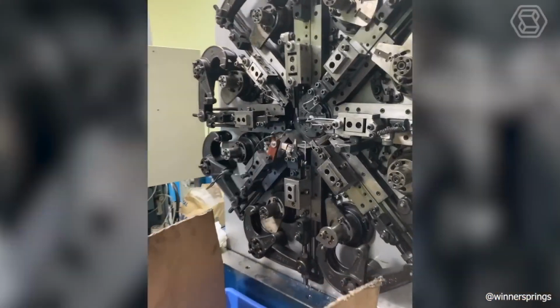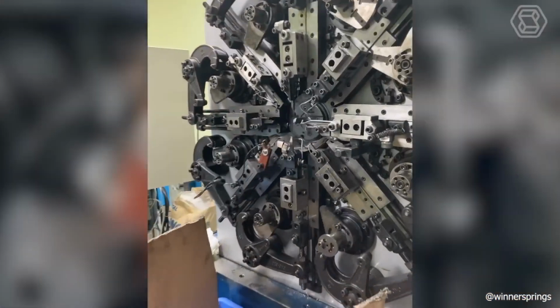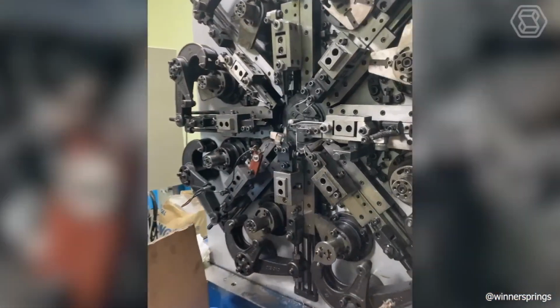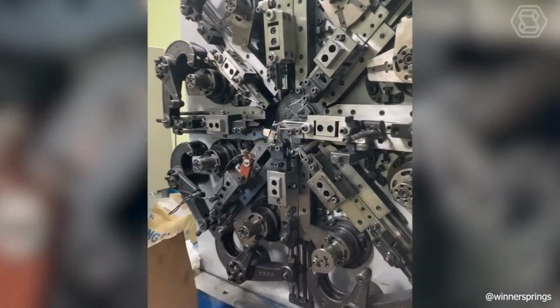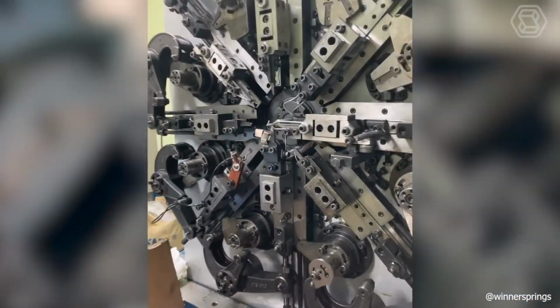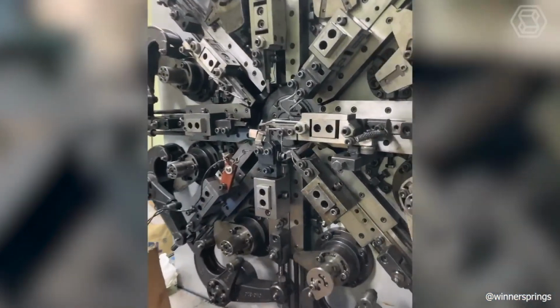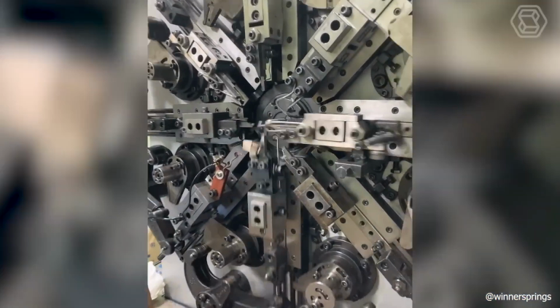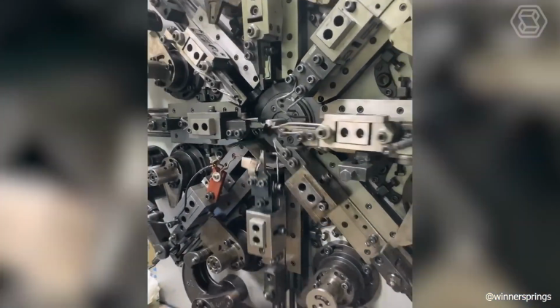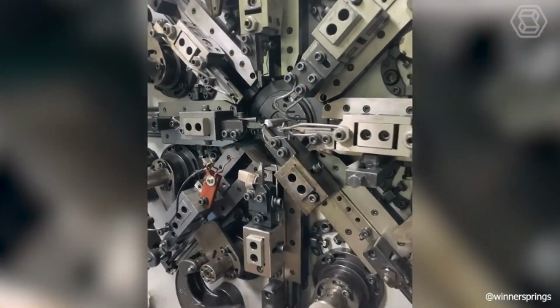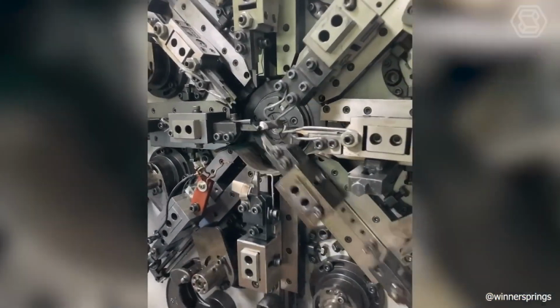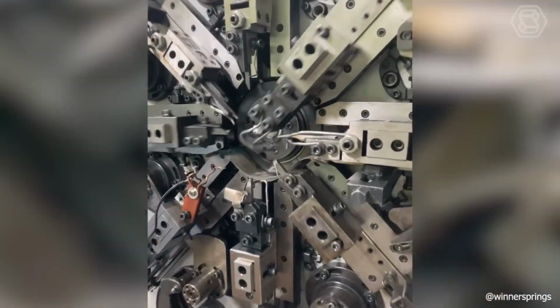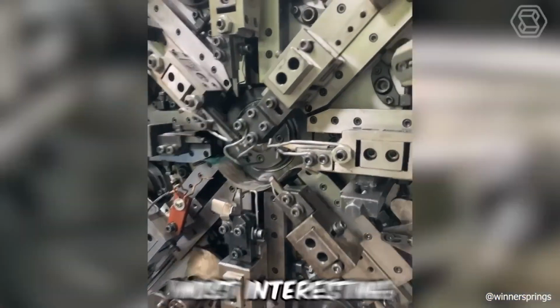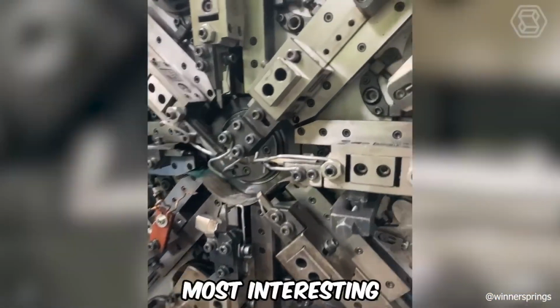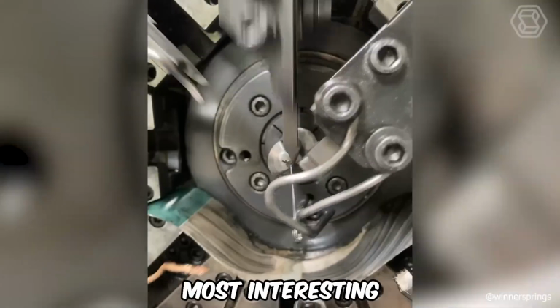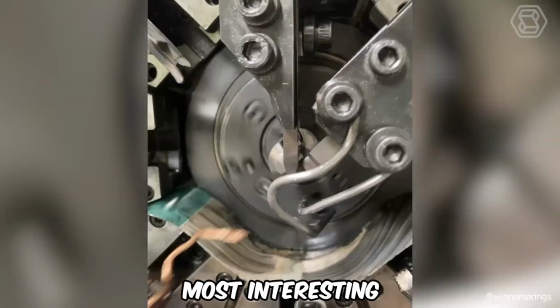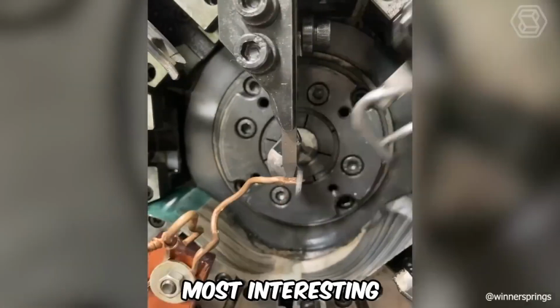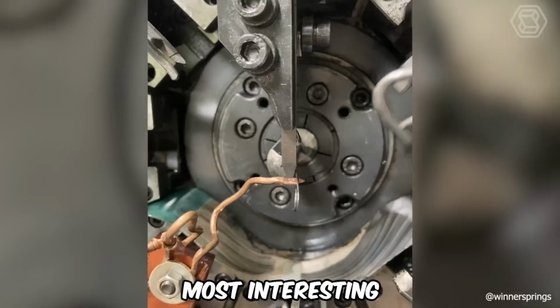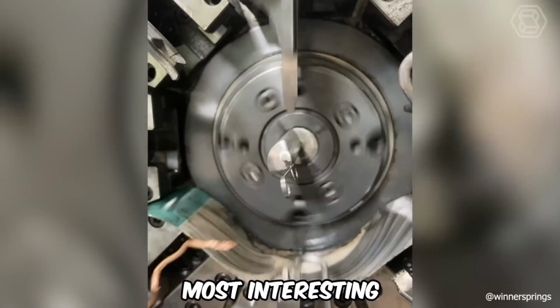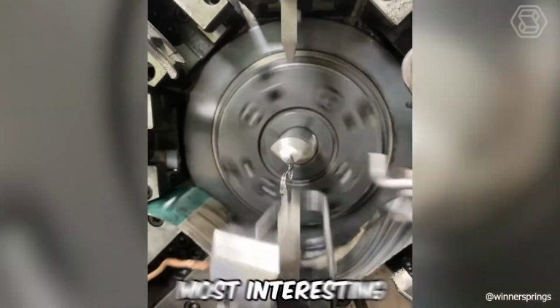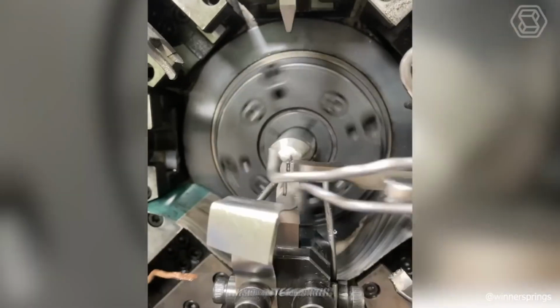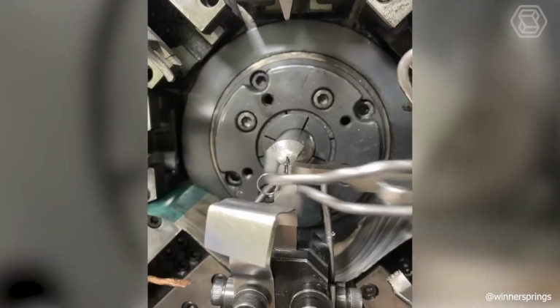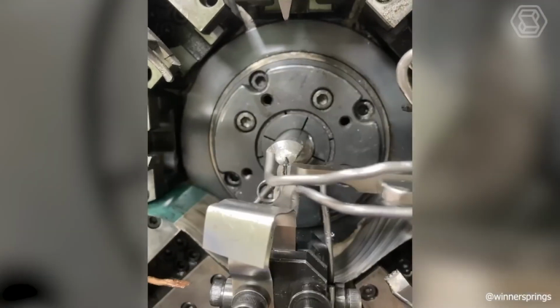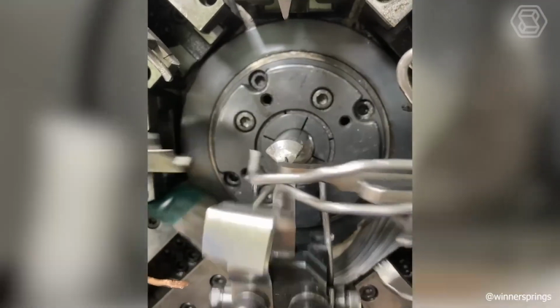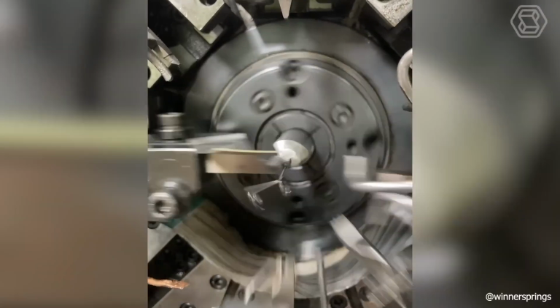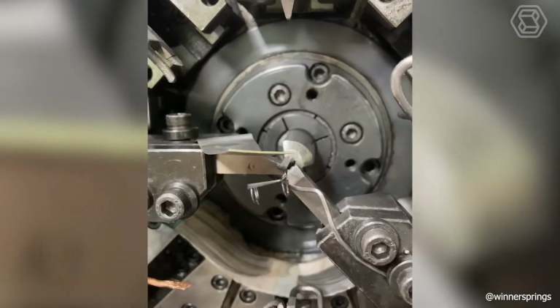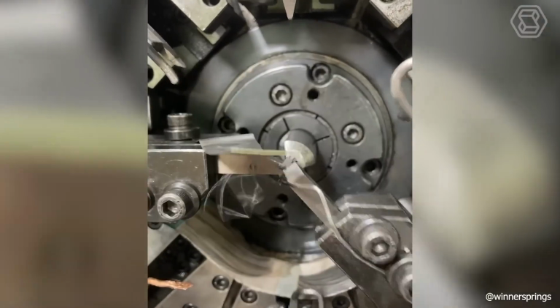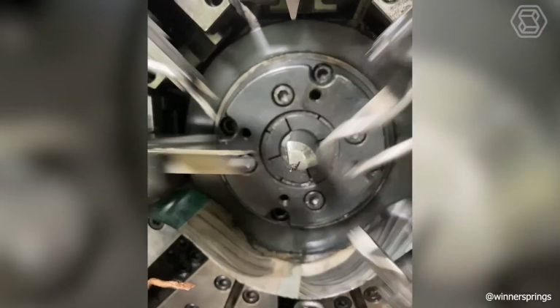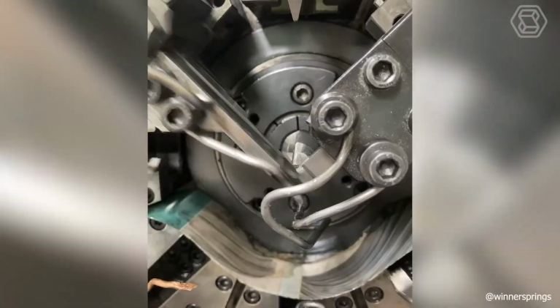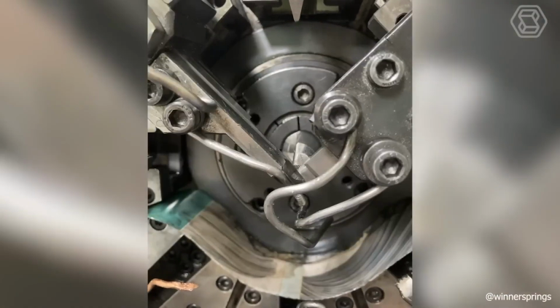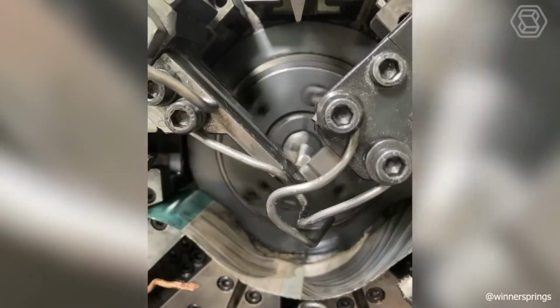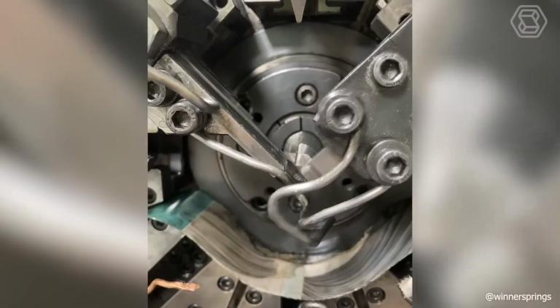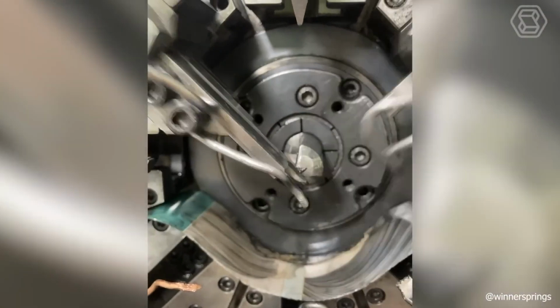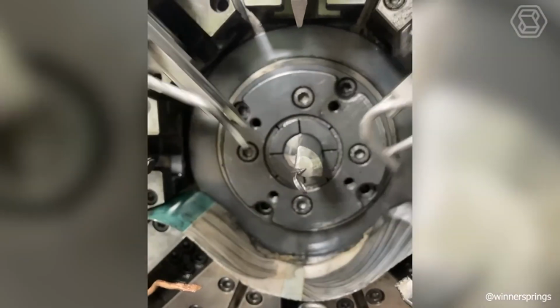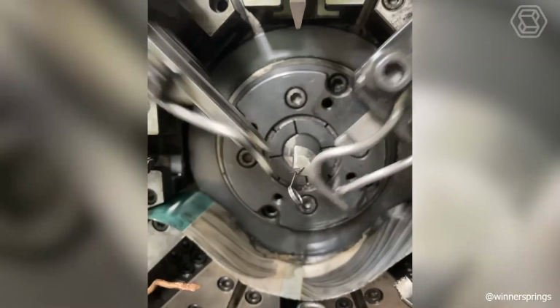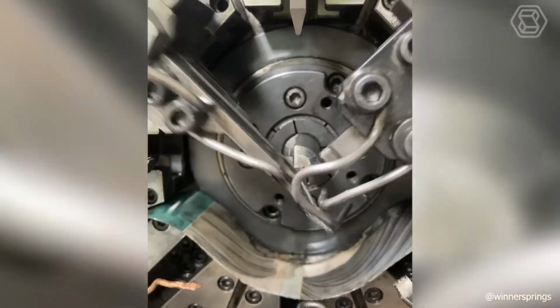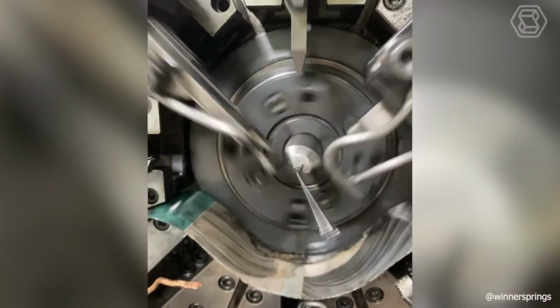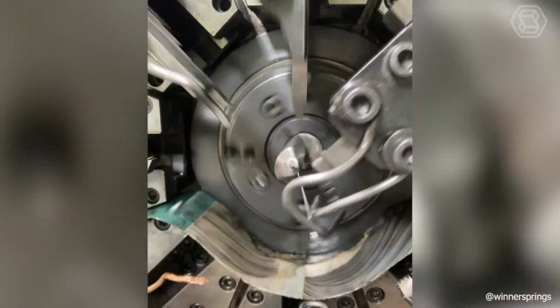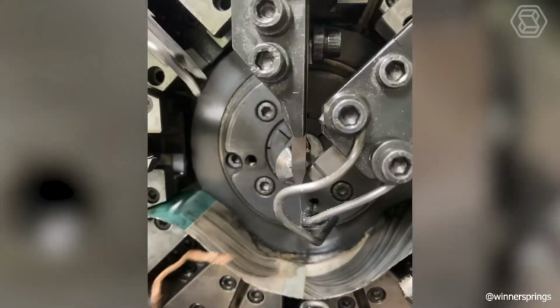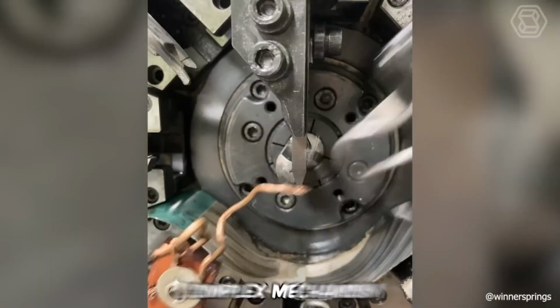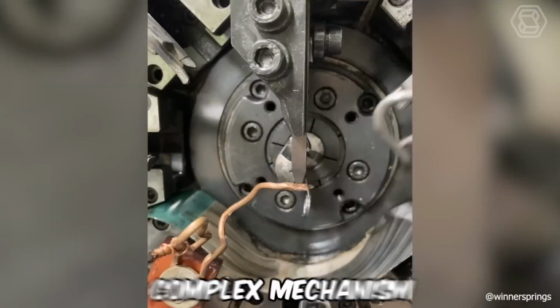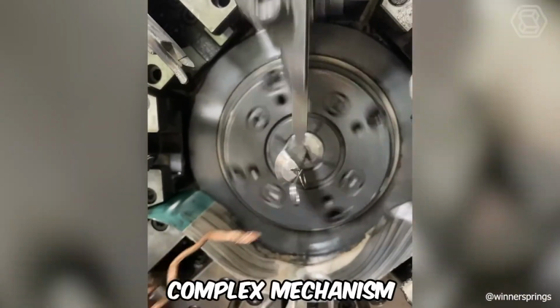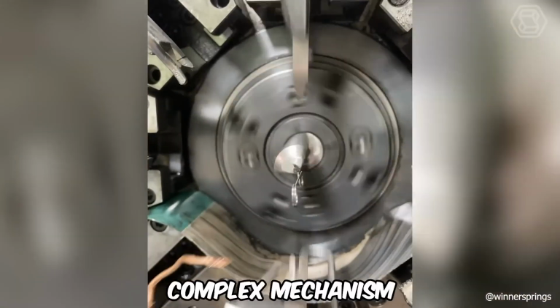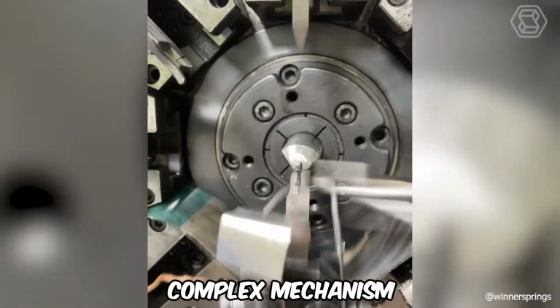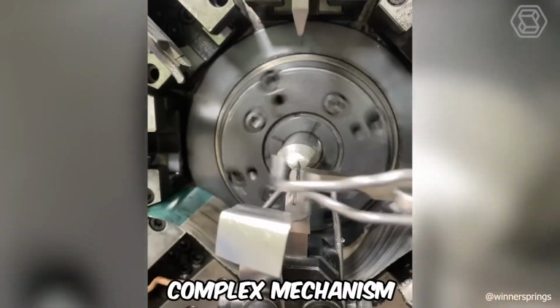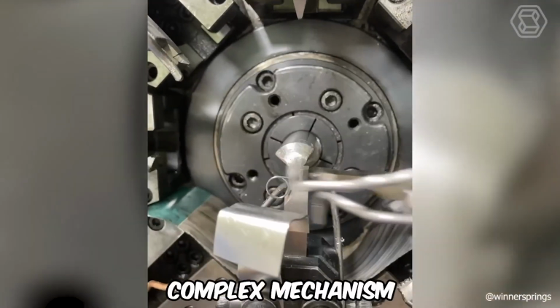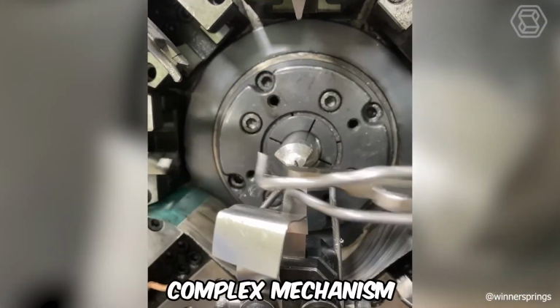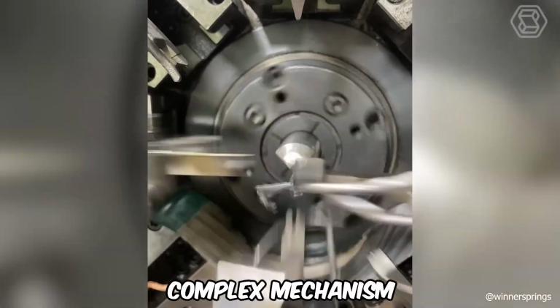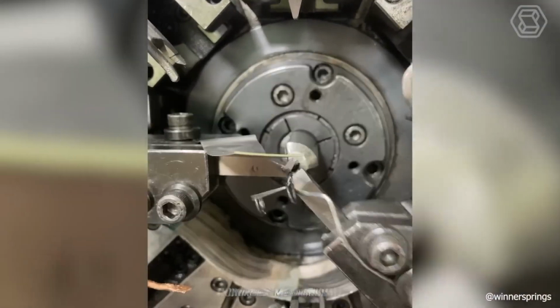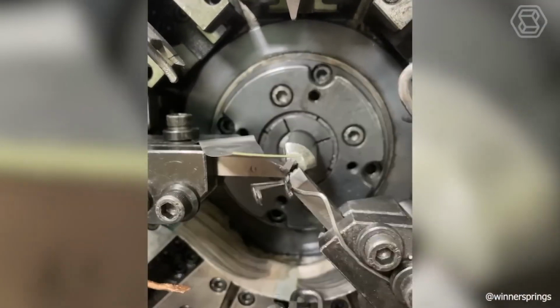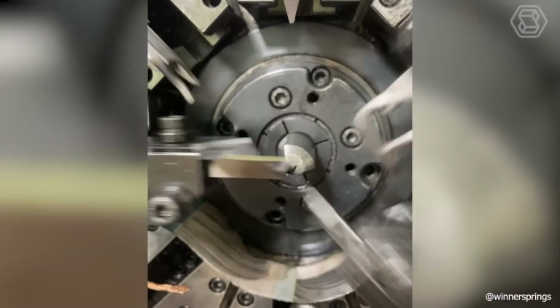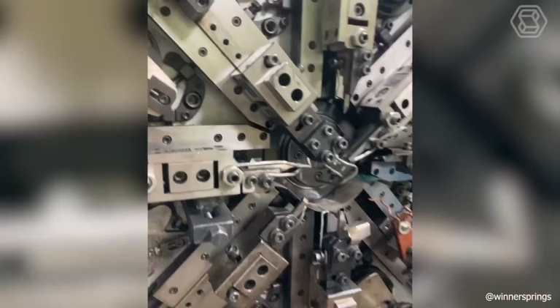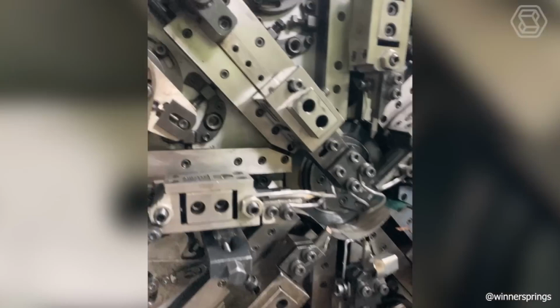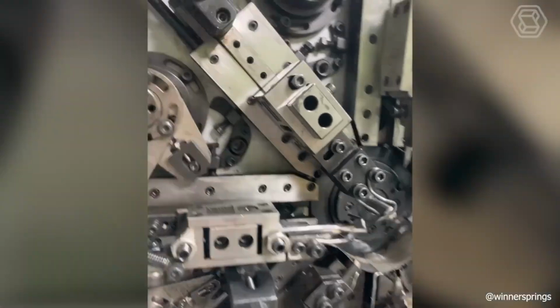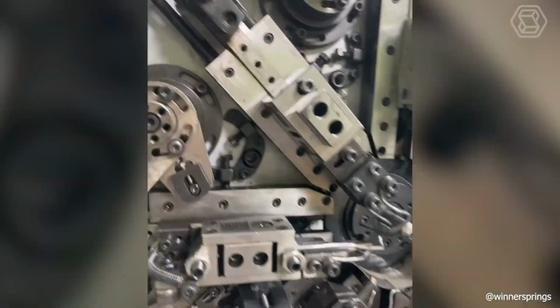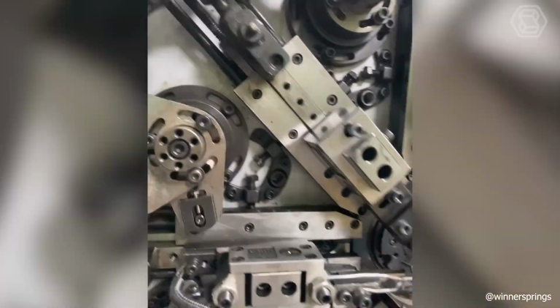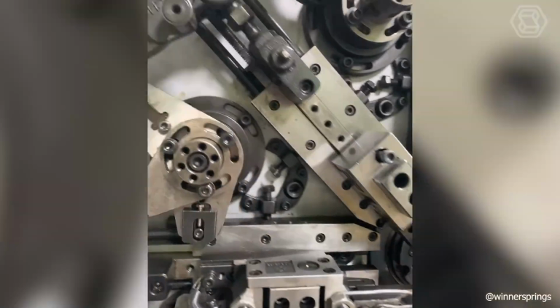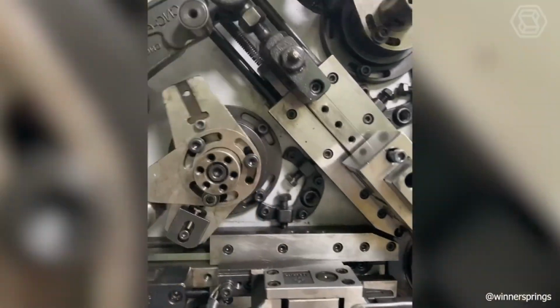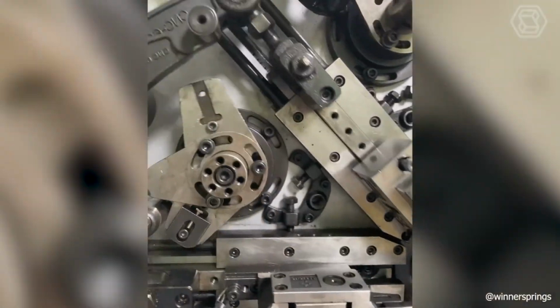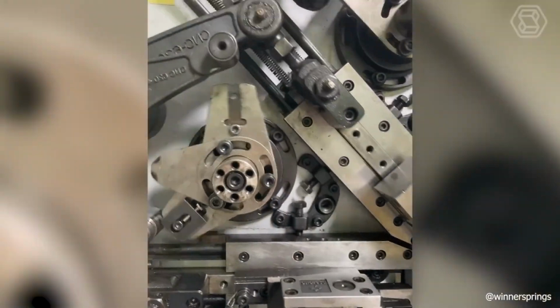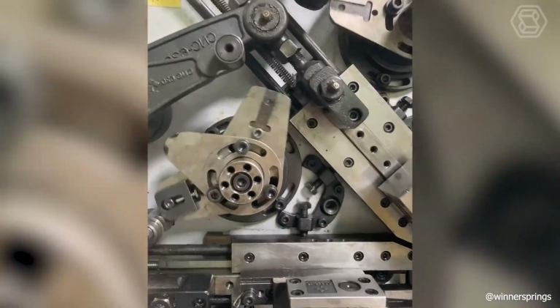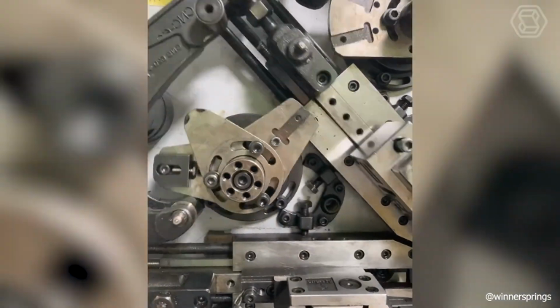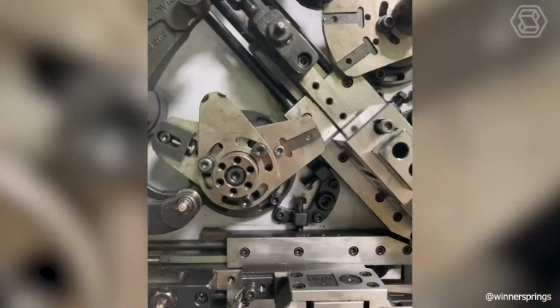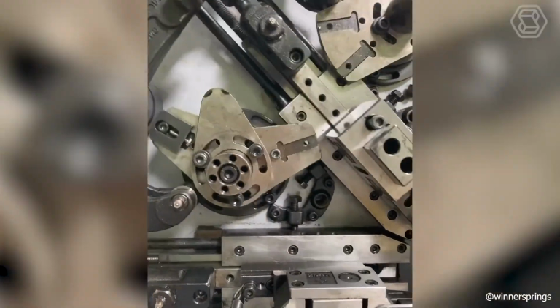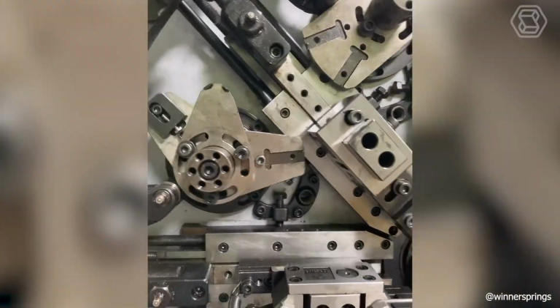You know what's the most interesting and impressive thing here? How exactly this complex mechanism works, rather than what it produces.